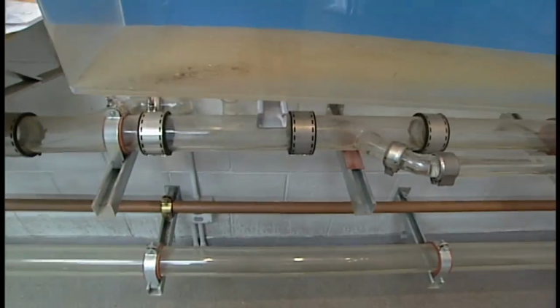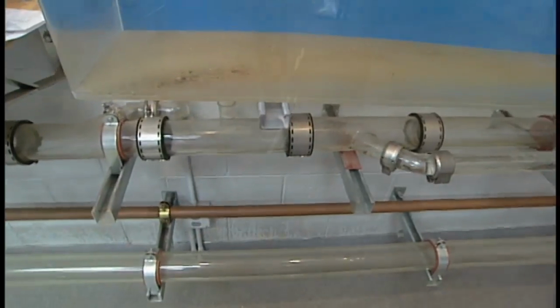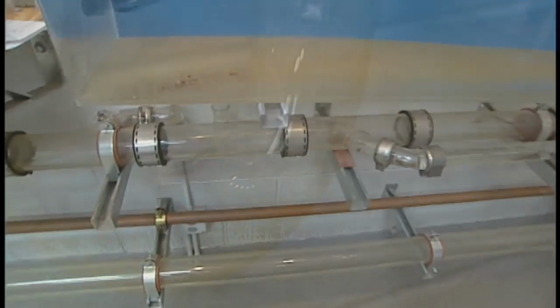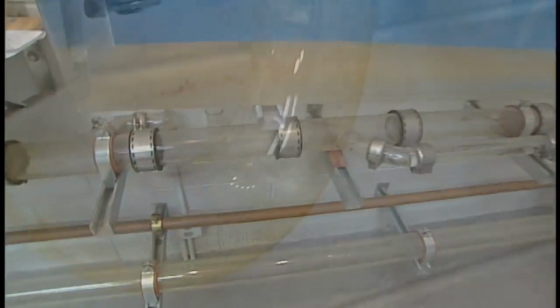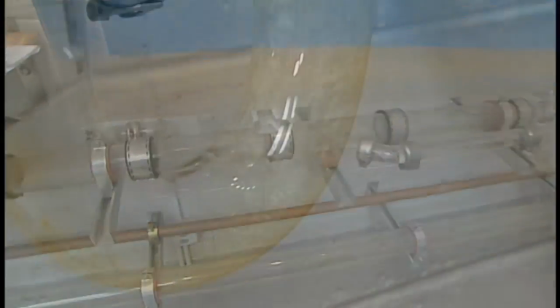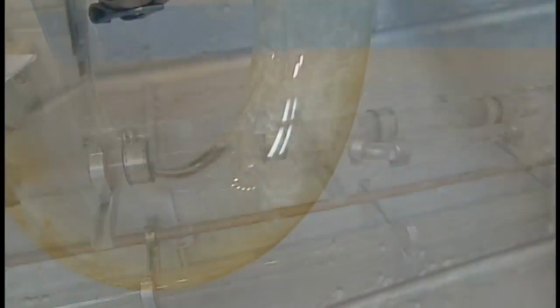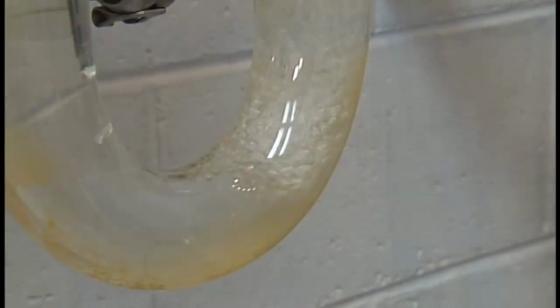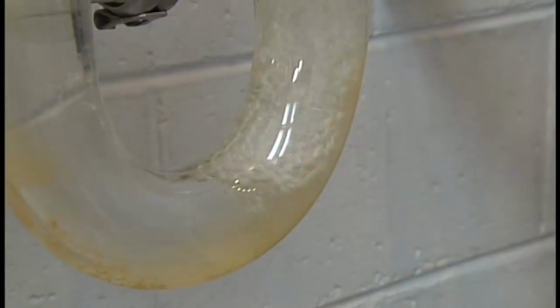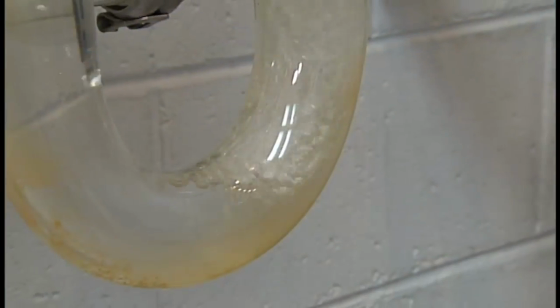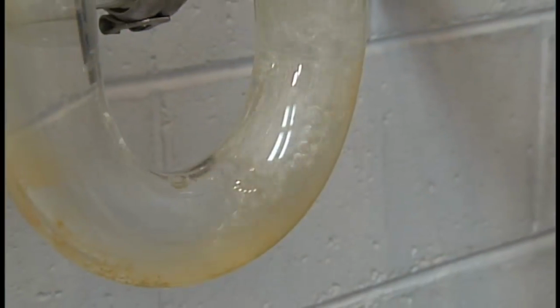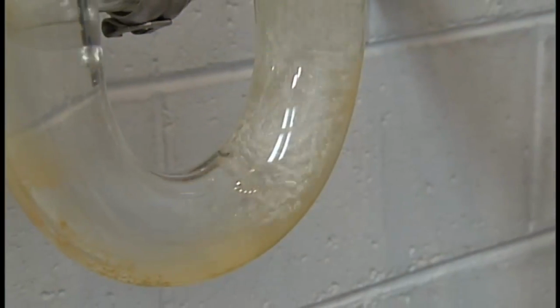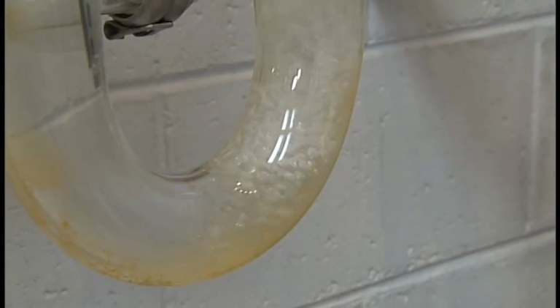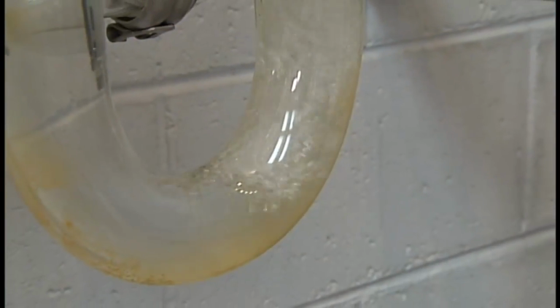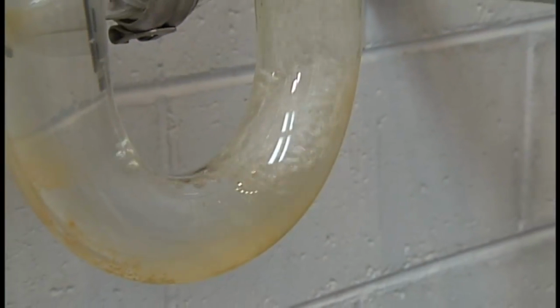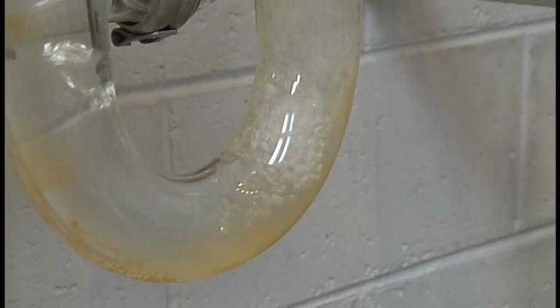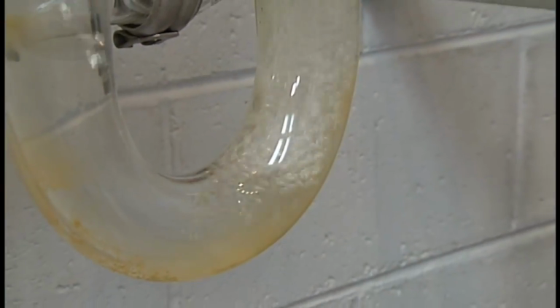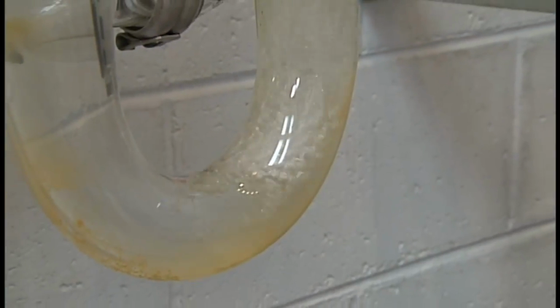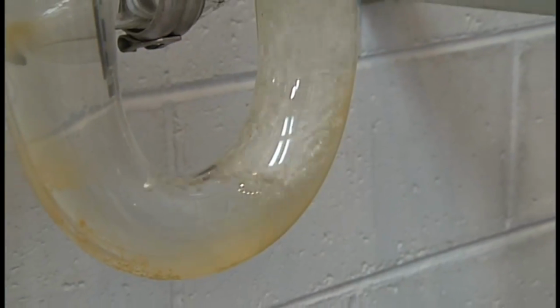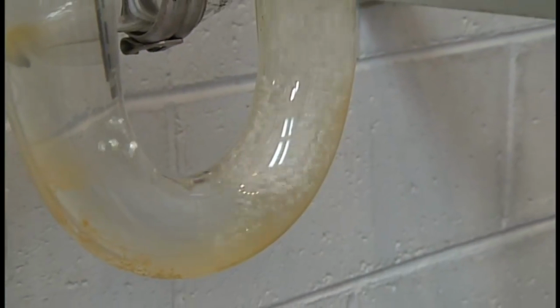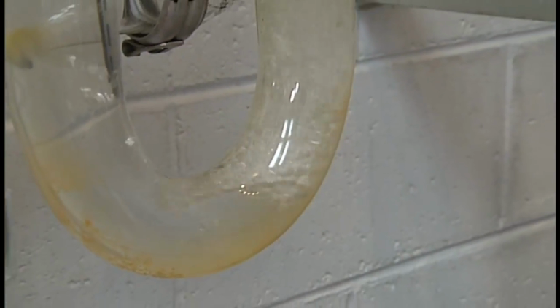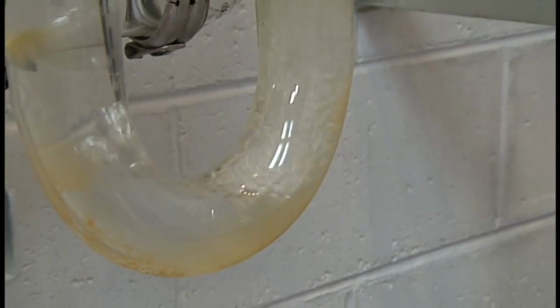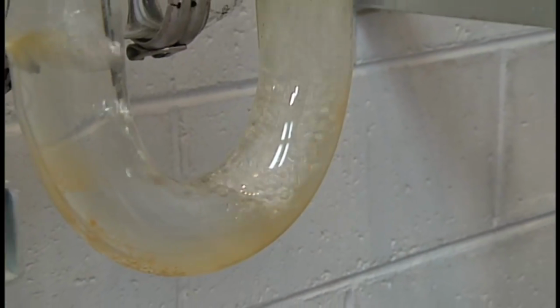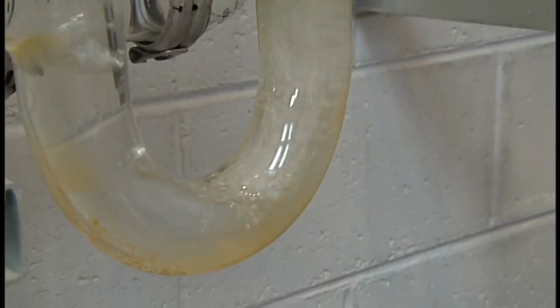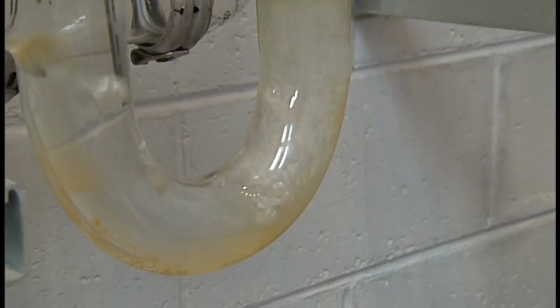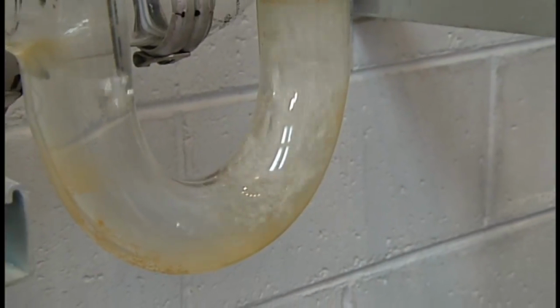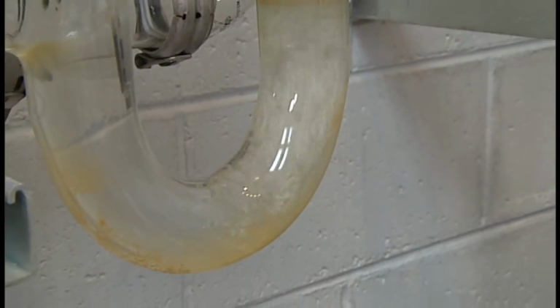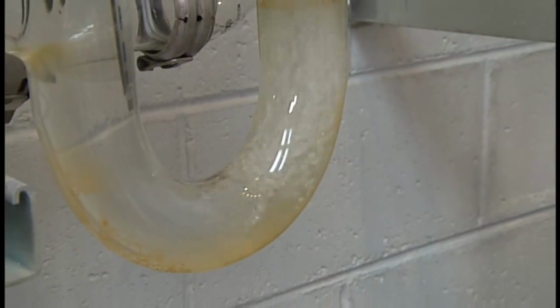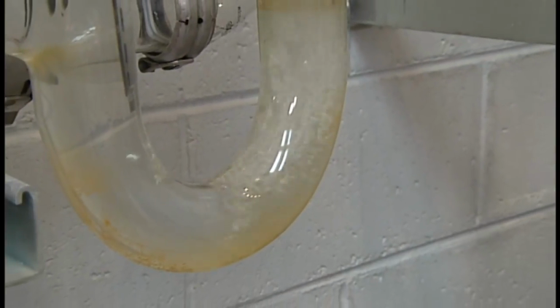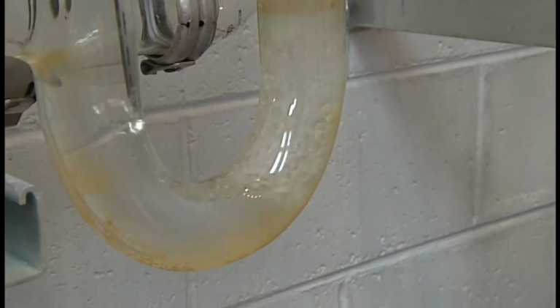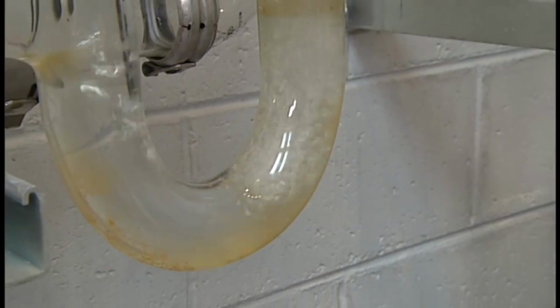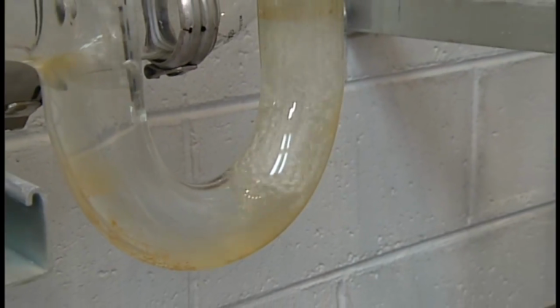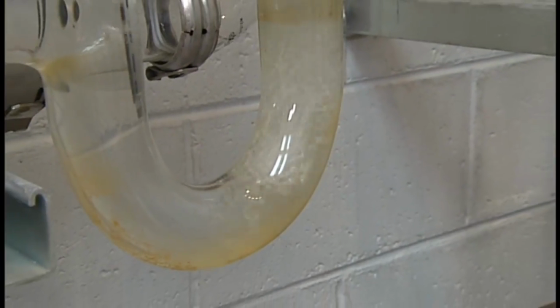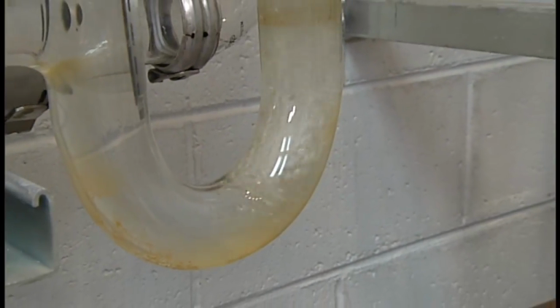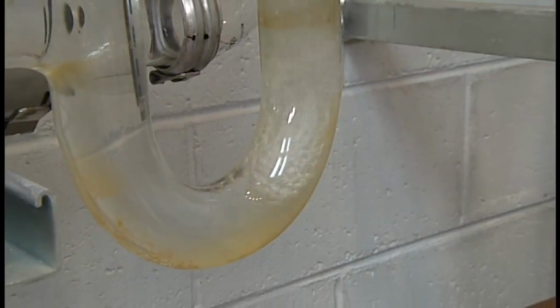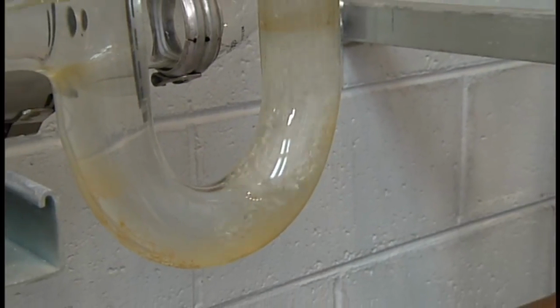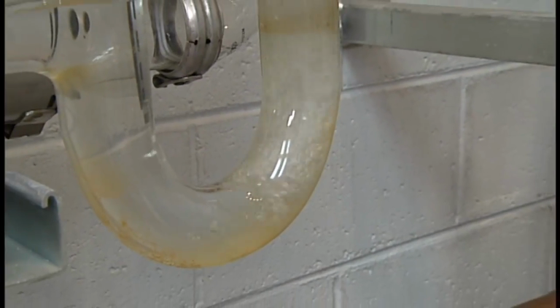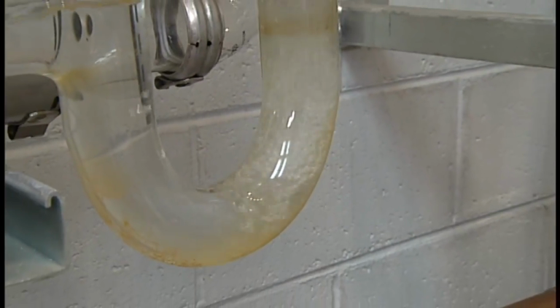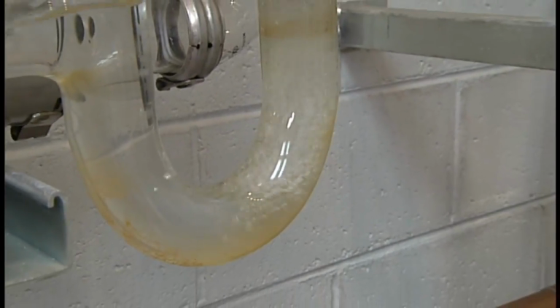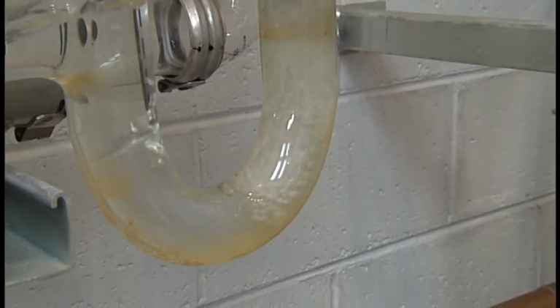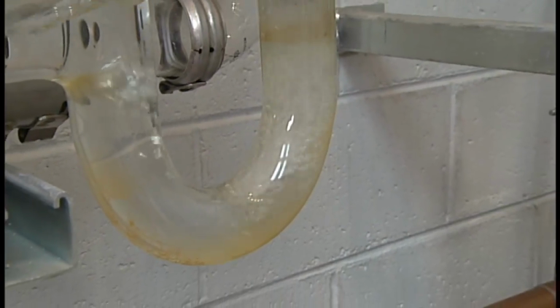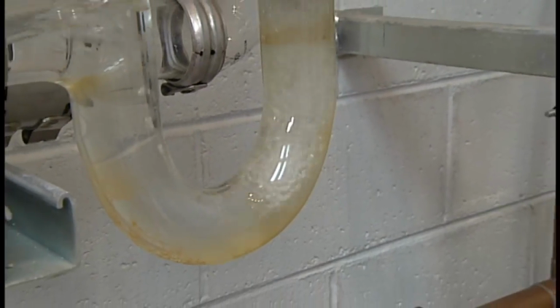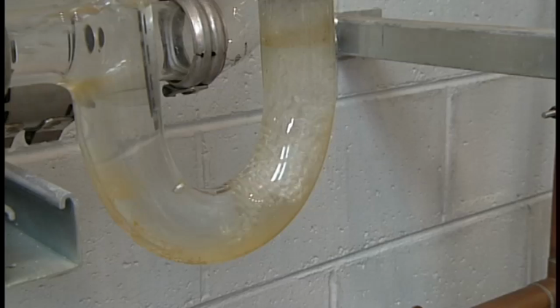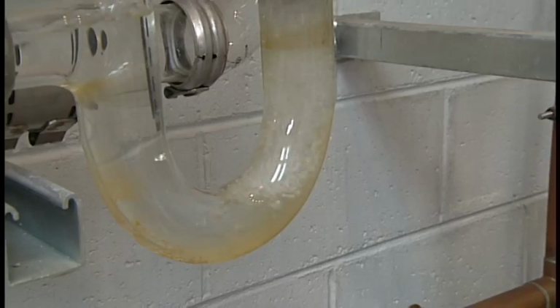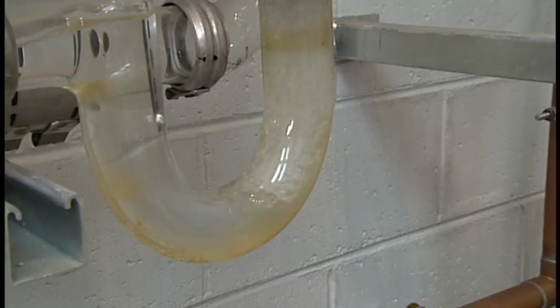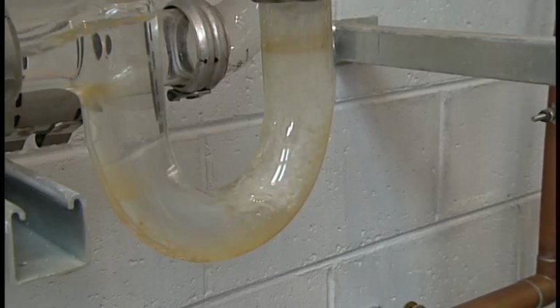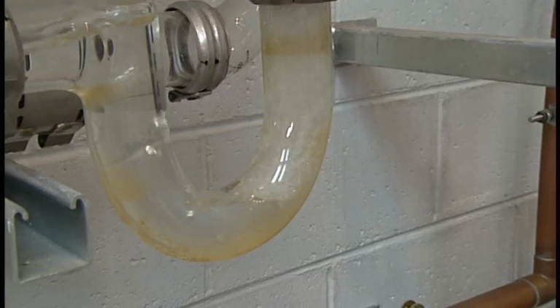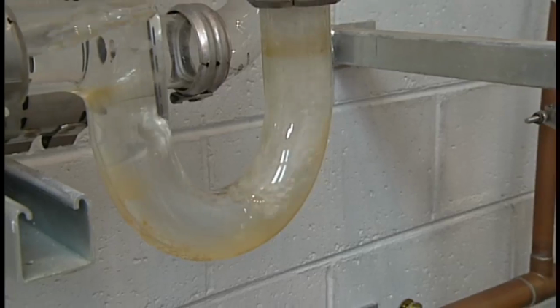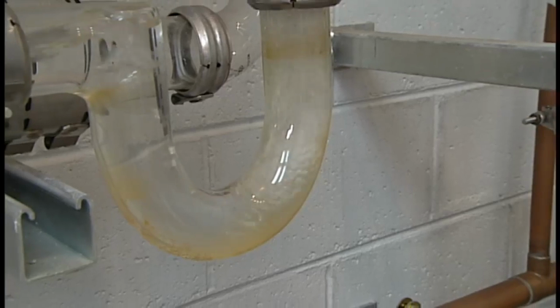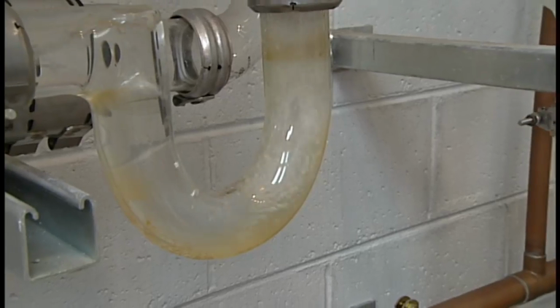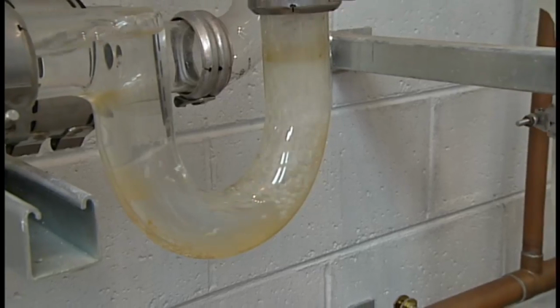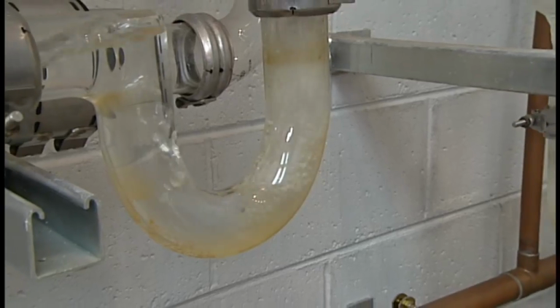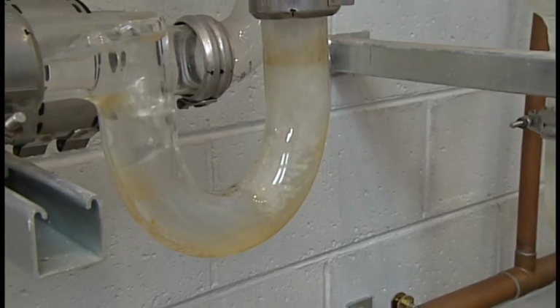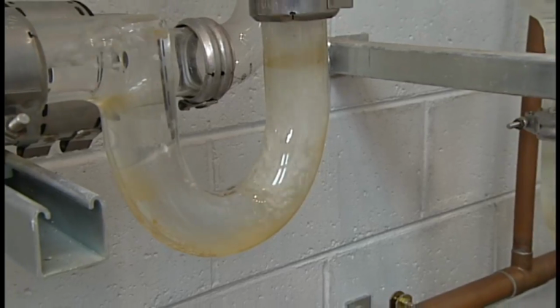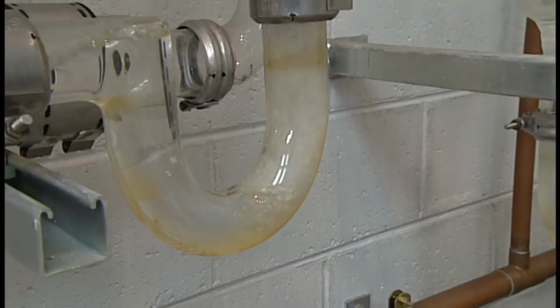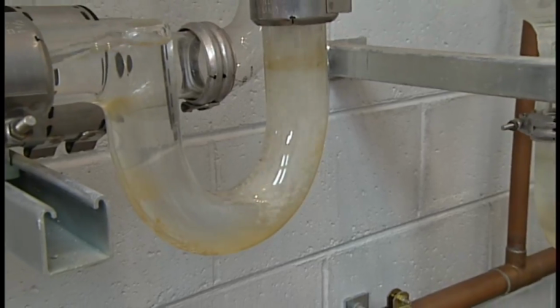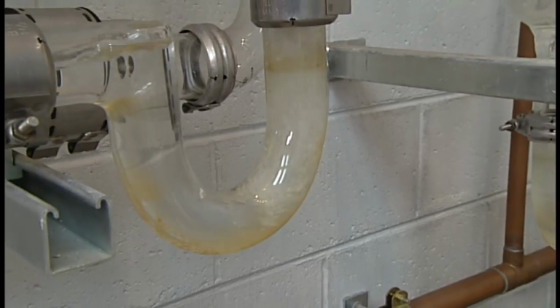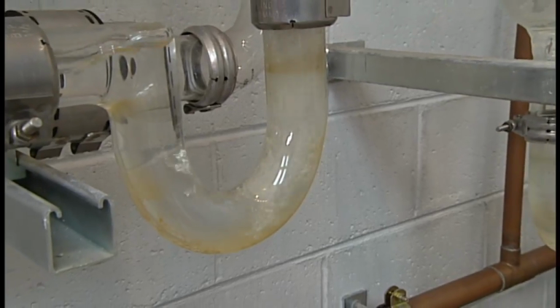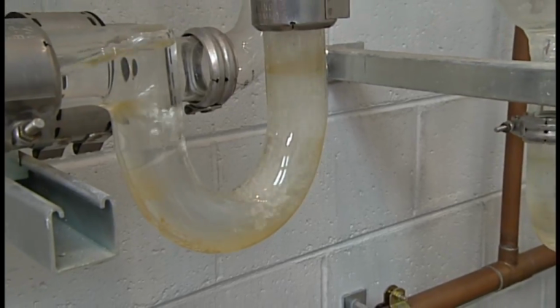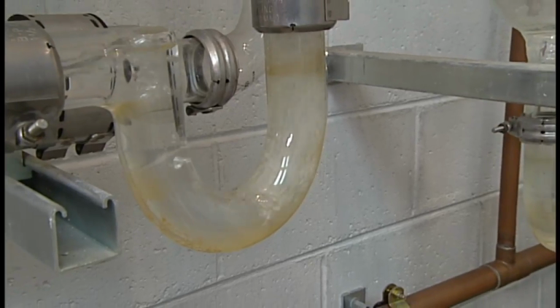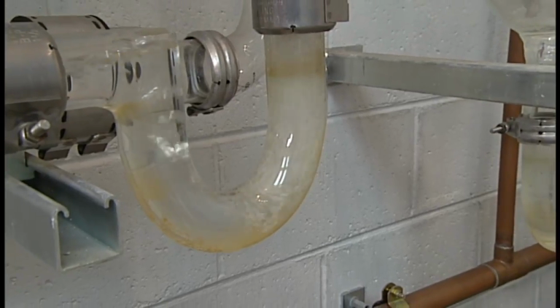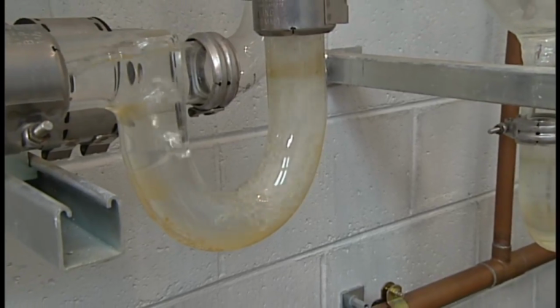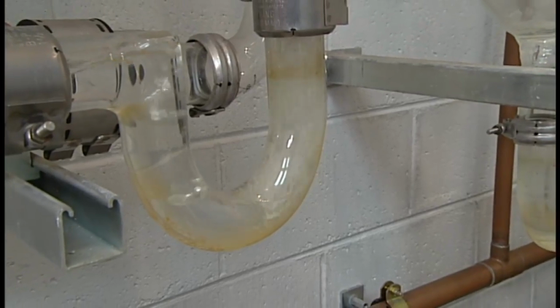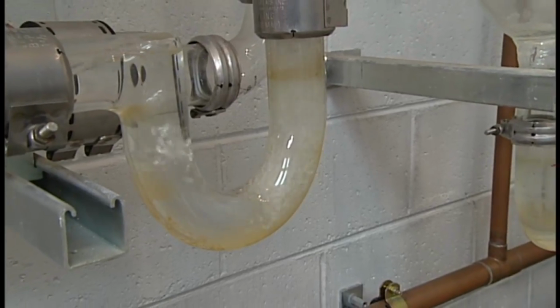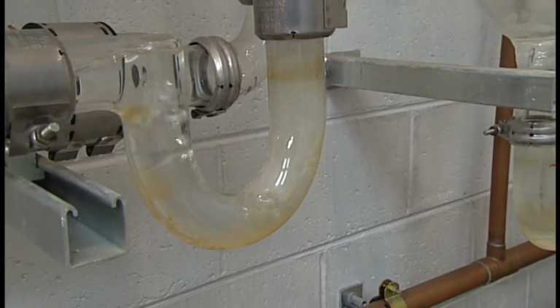This is tied into toilets and sinks, and that eventually drains out to the street and then down to the municipal sewer — in this case, MMSD.